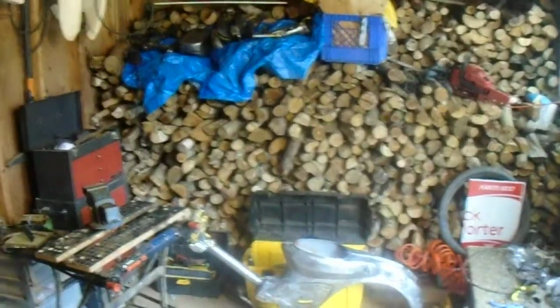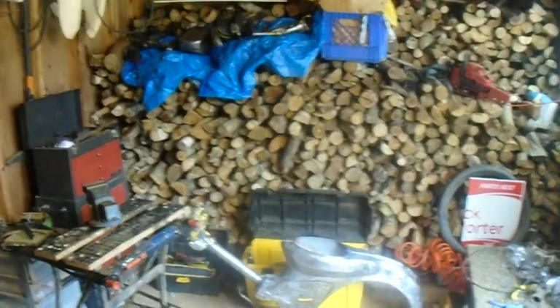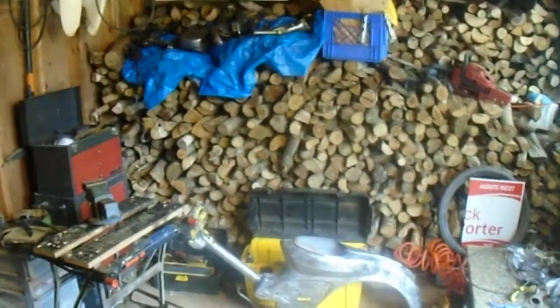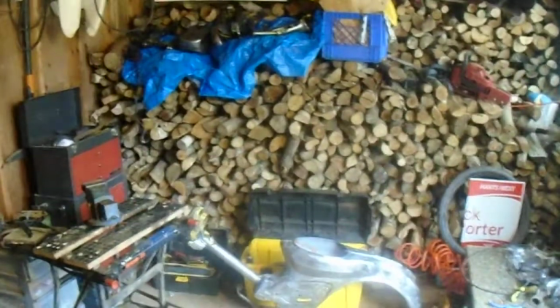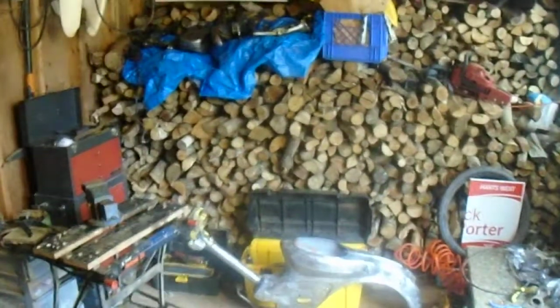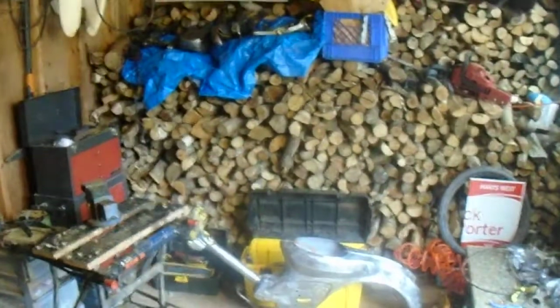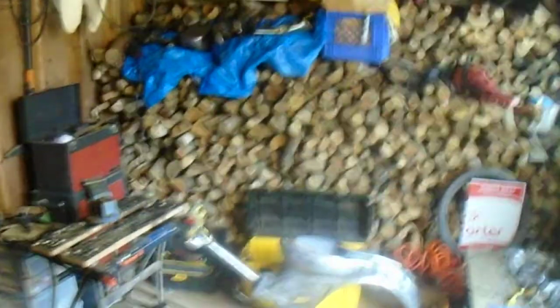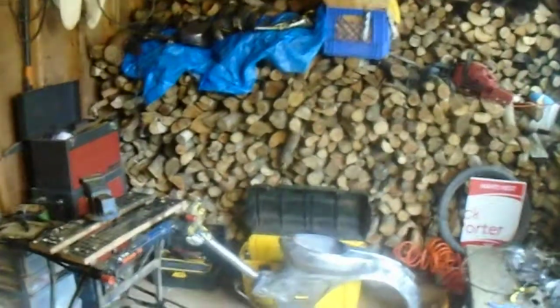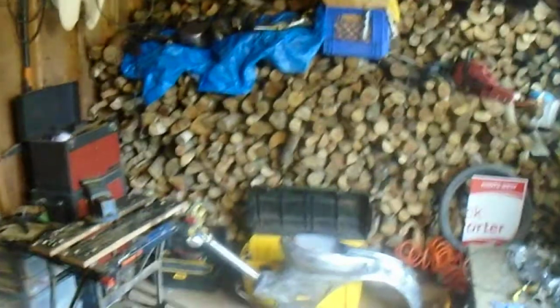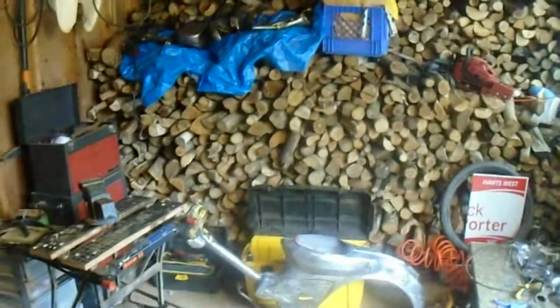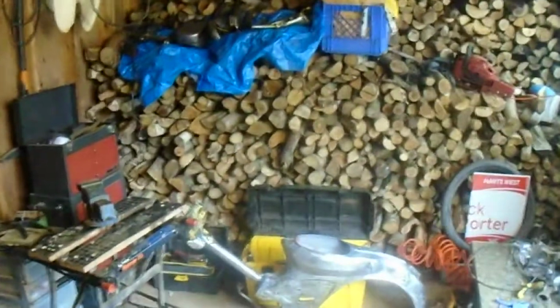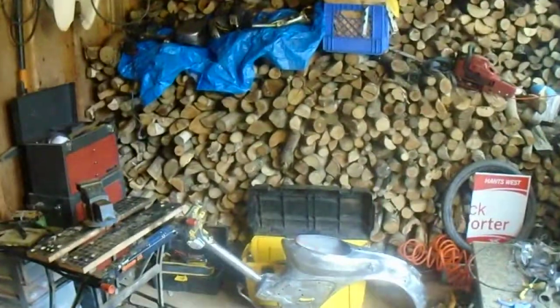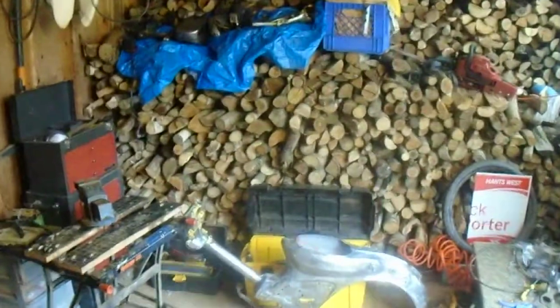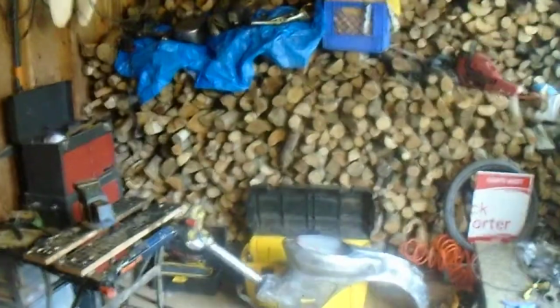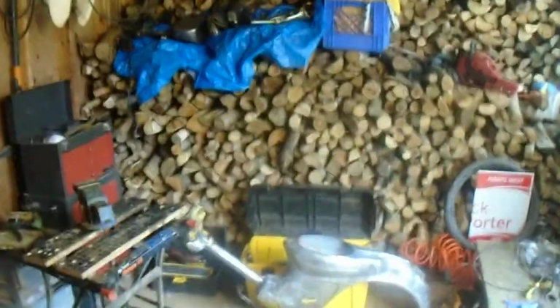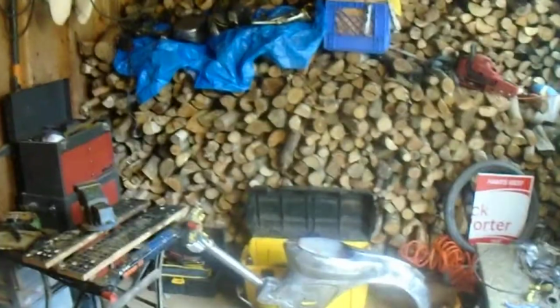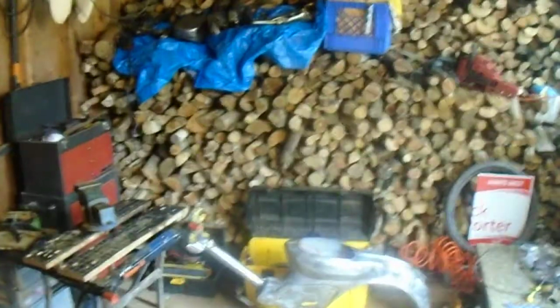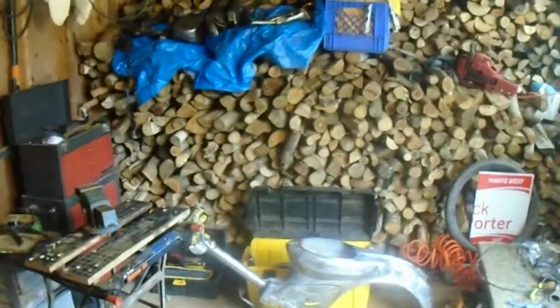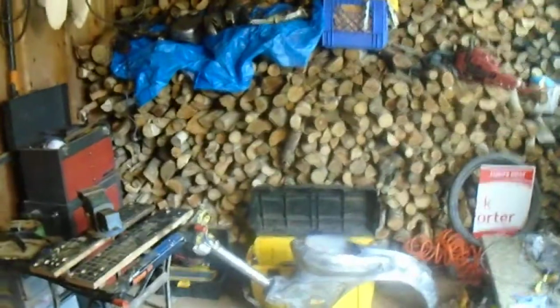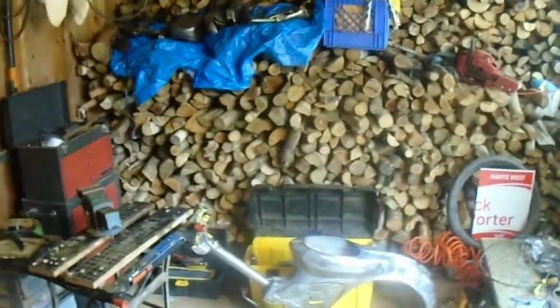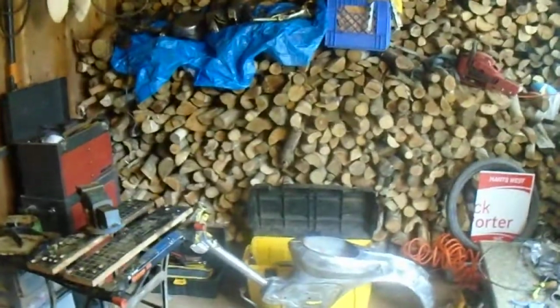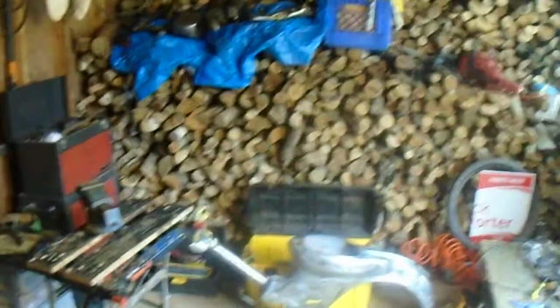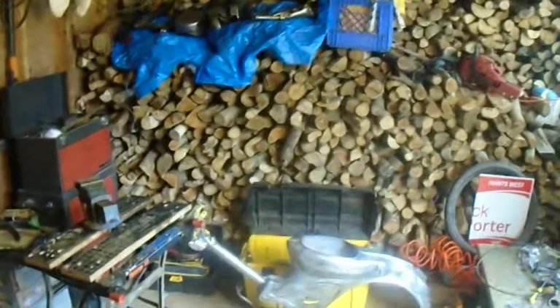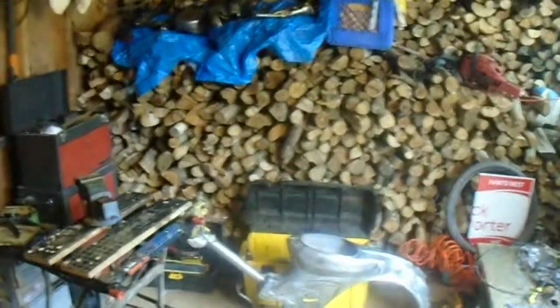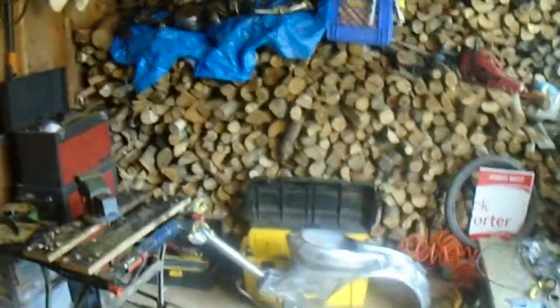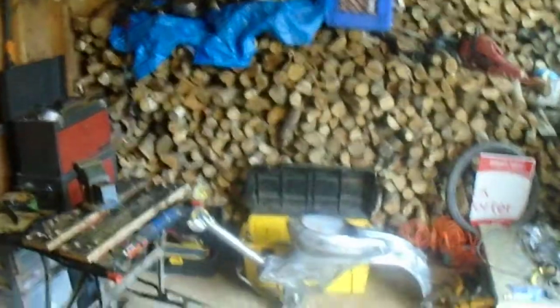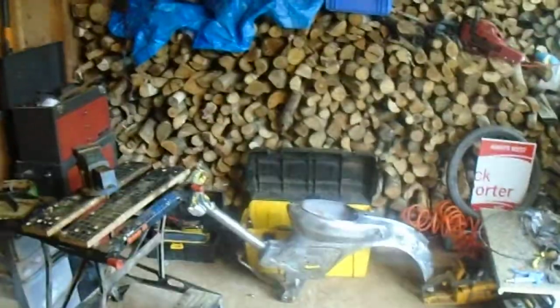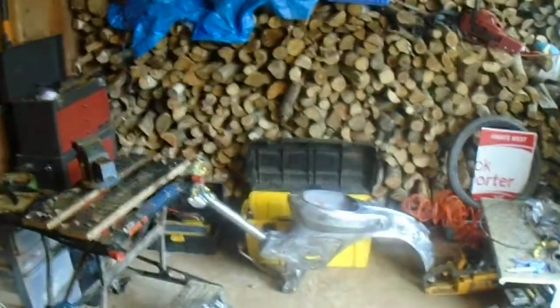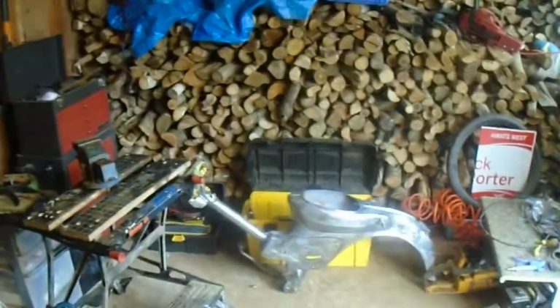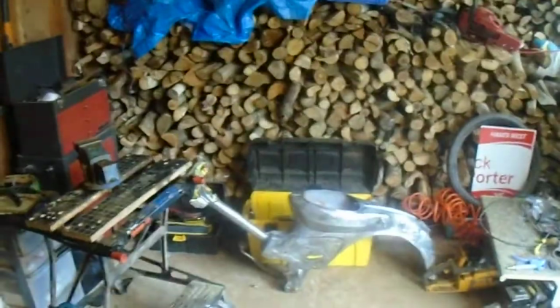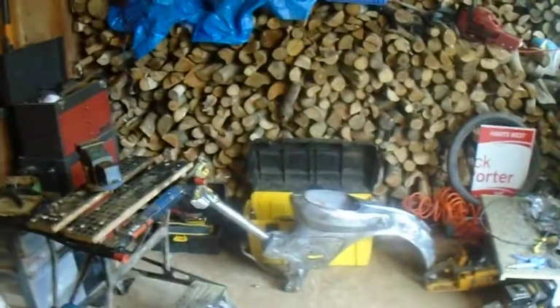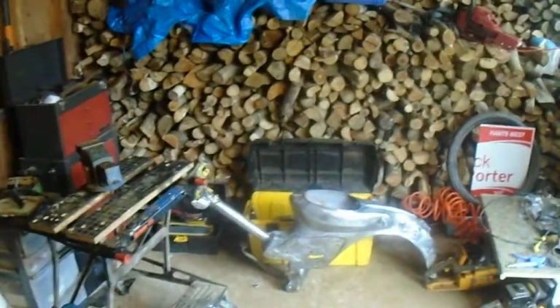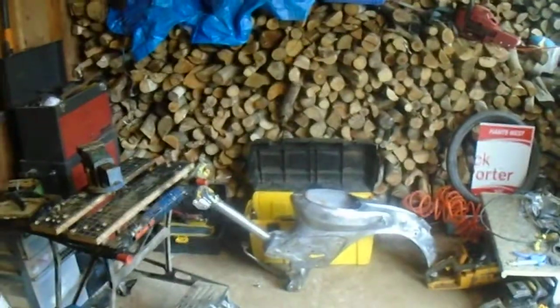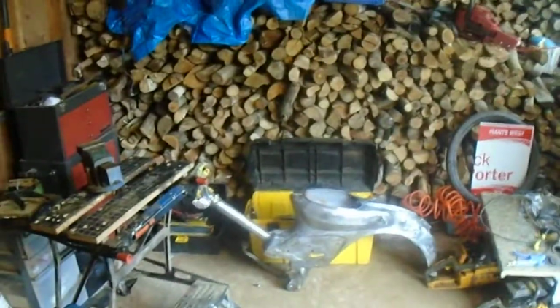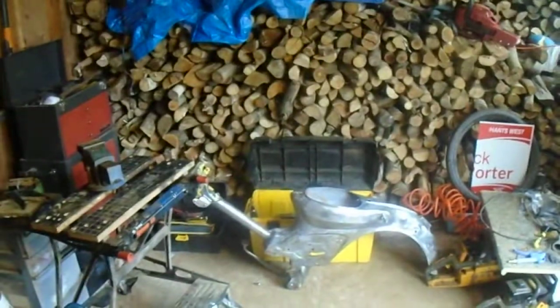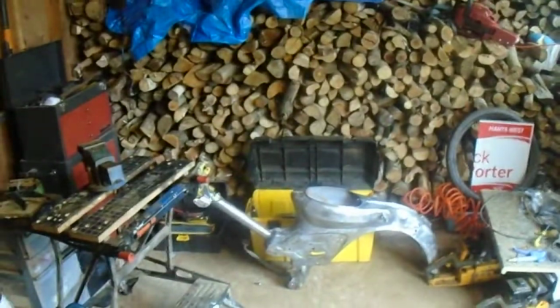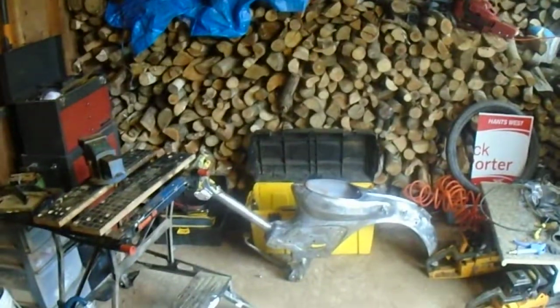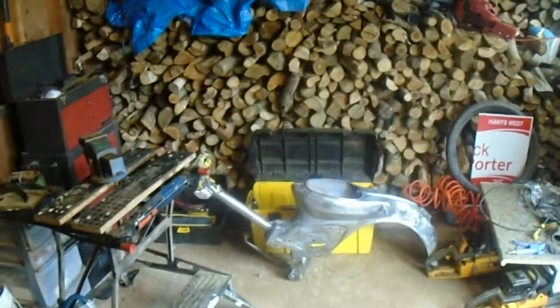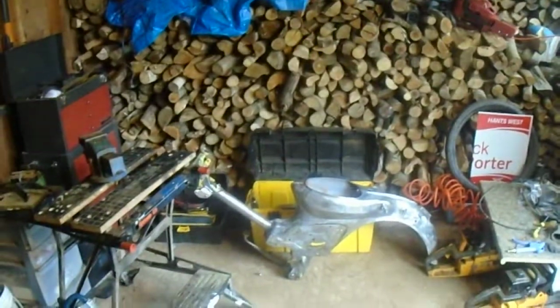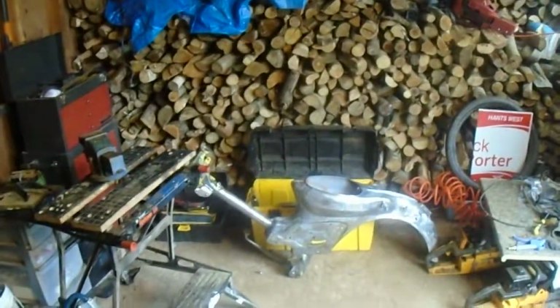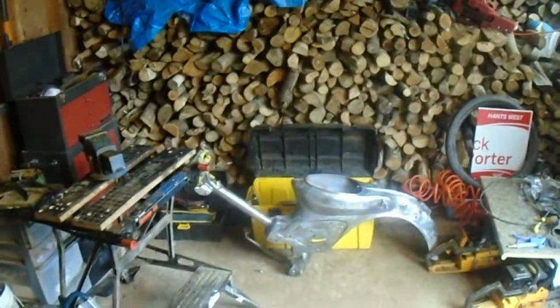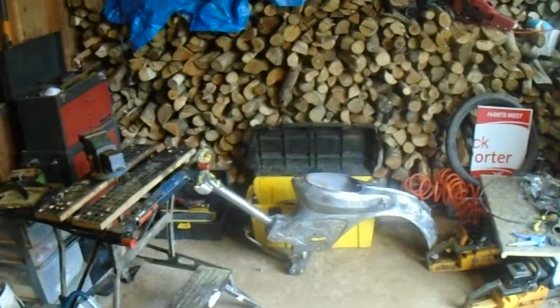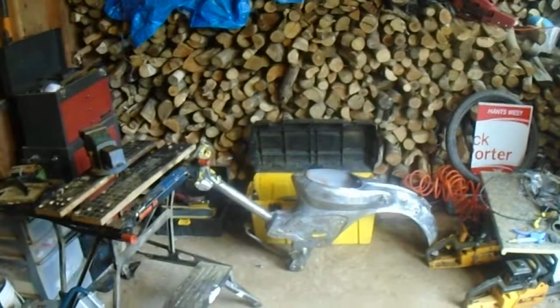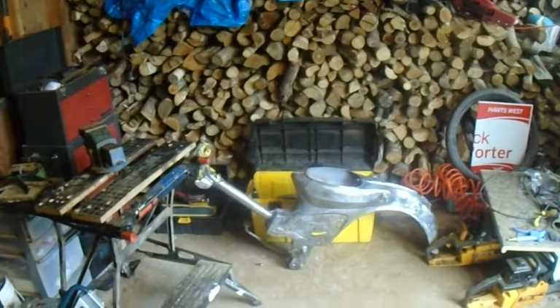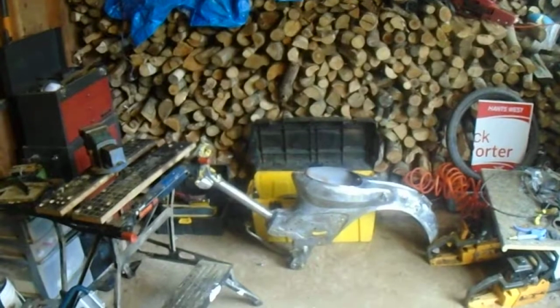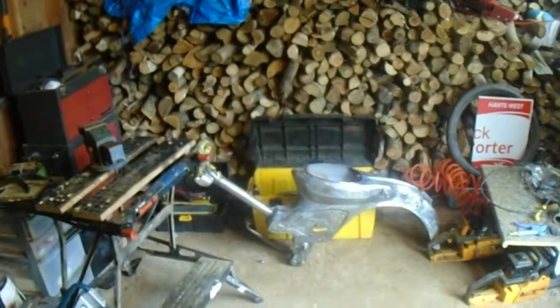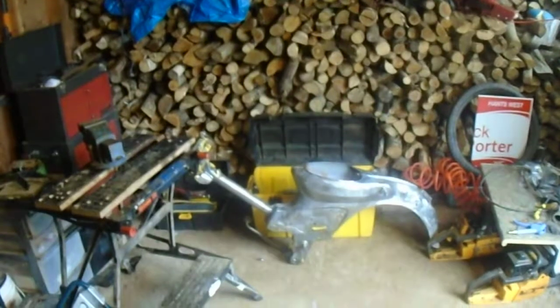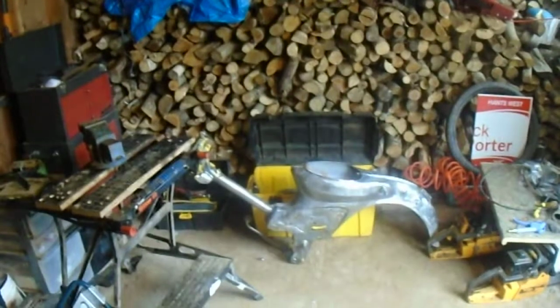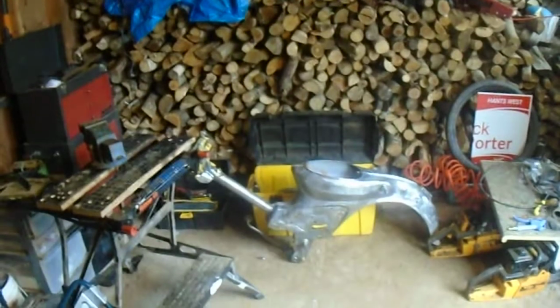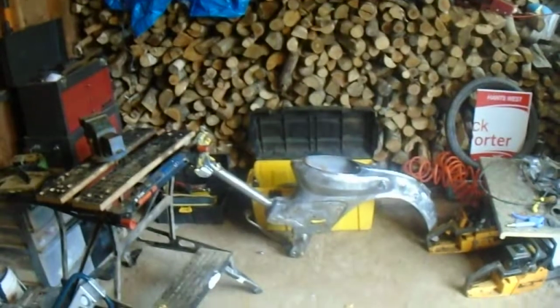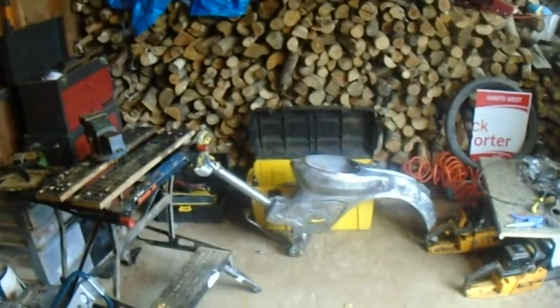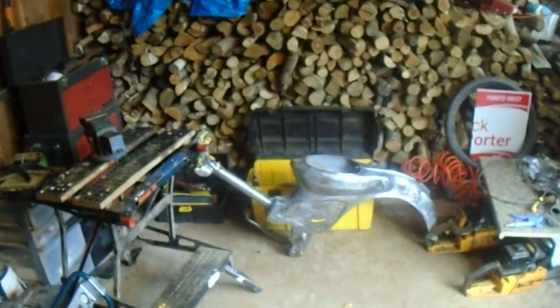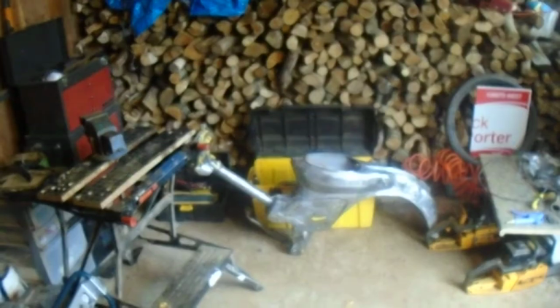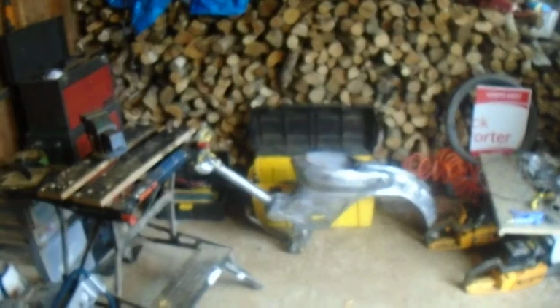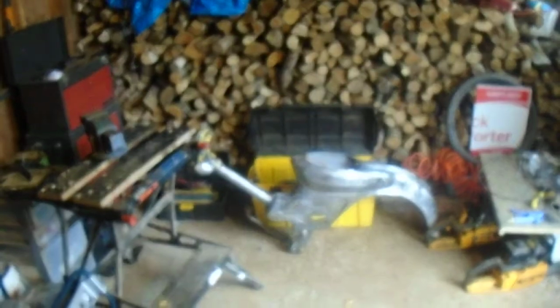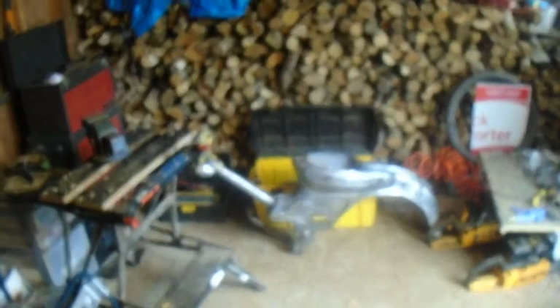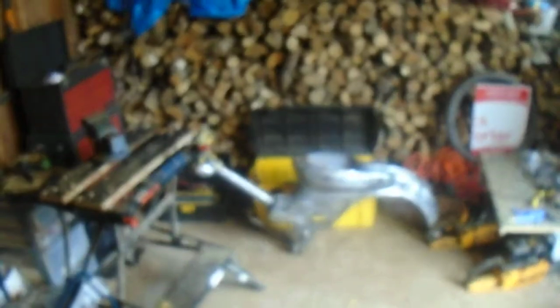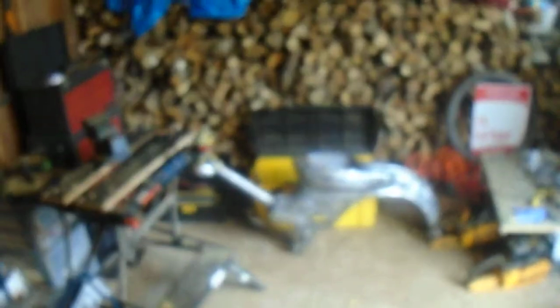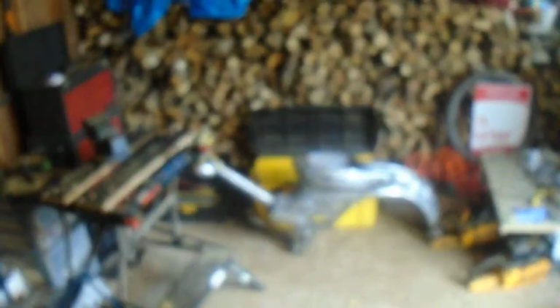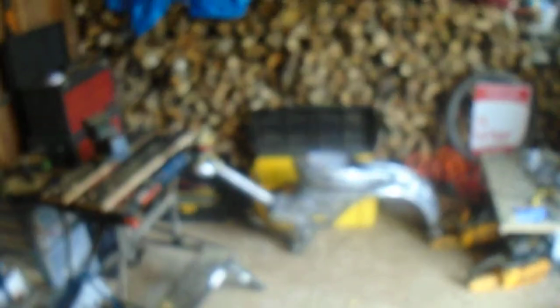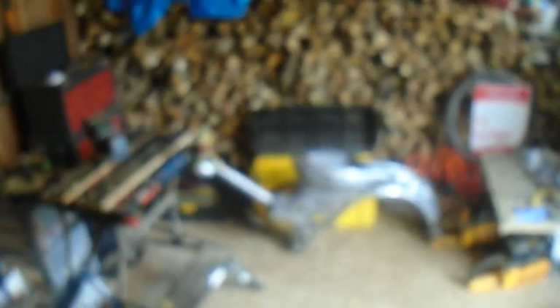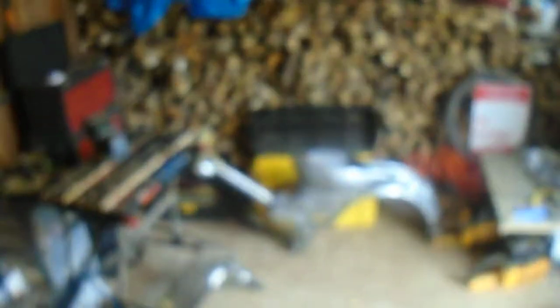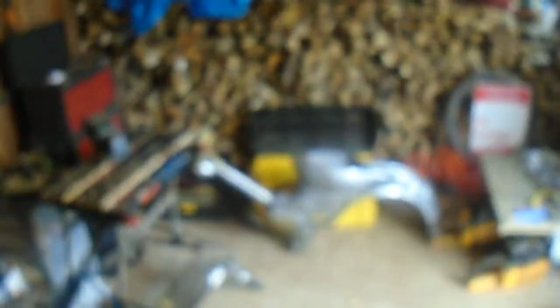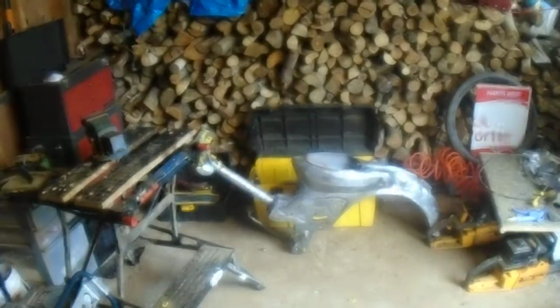Hey friends, Tyler here. We're going to do a little work in the shop today. I just want to show you what we have going on.